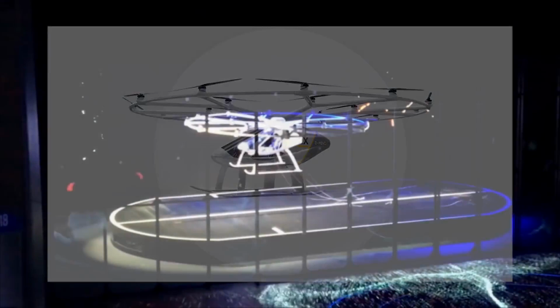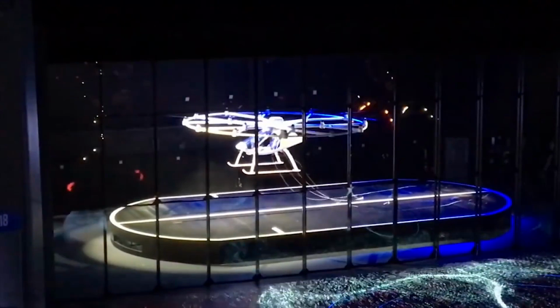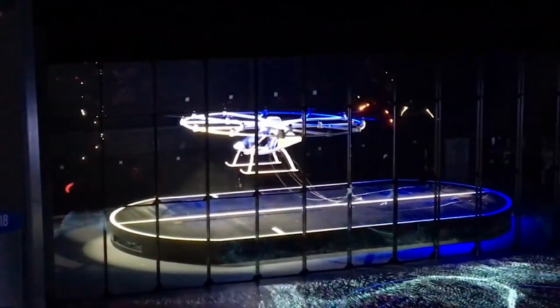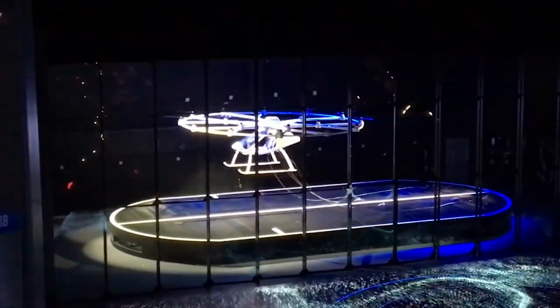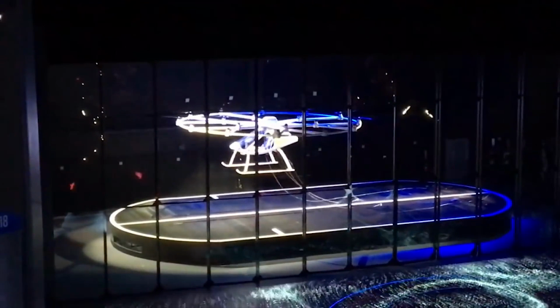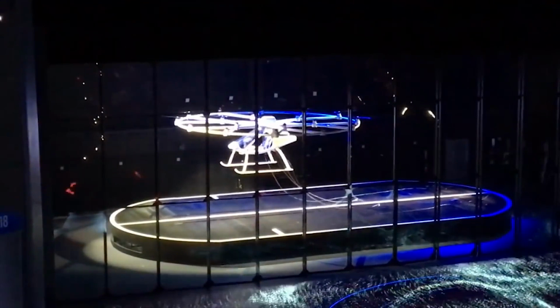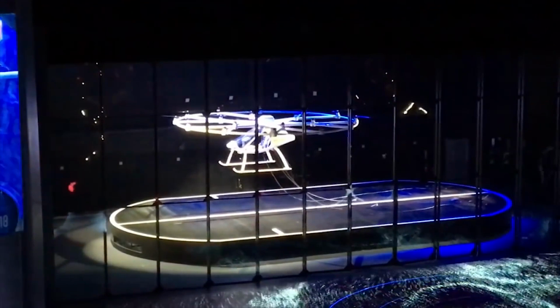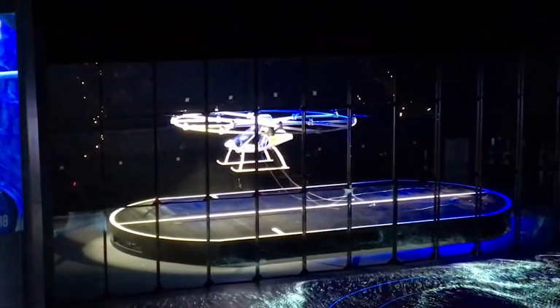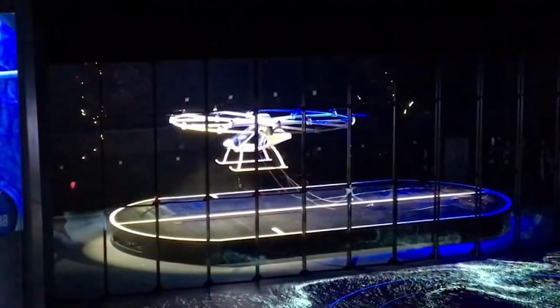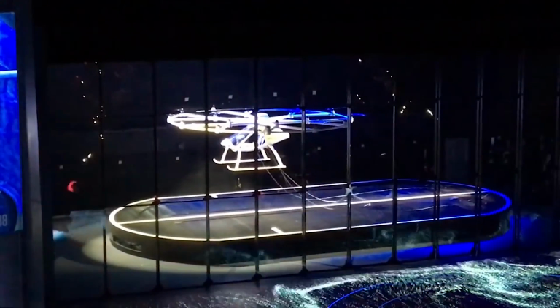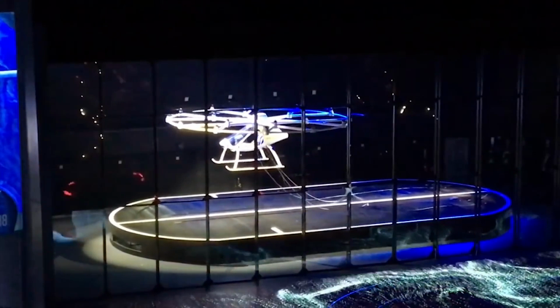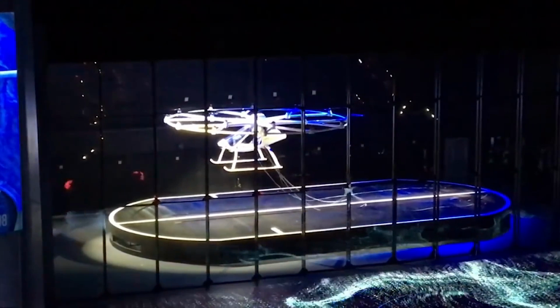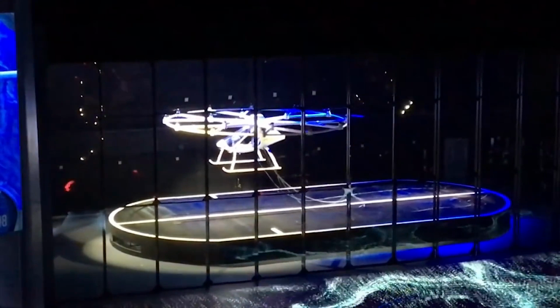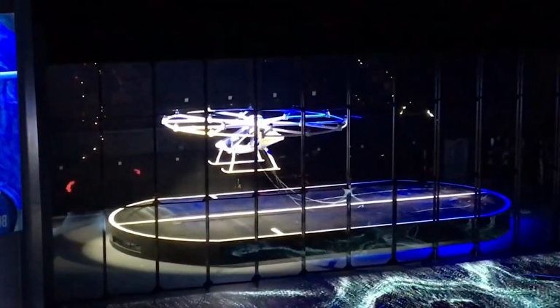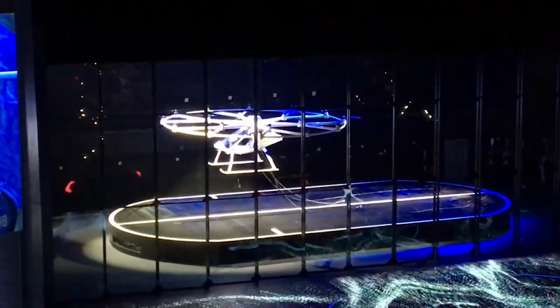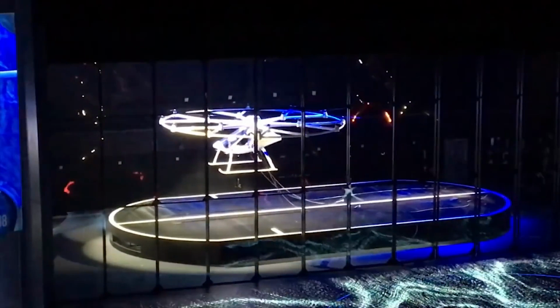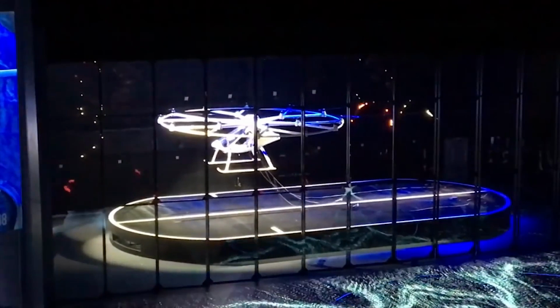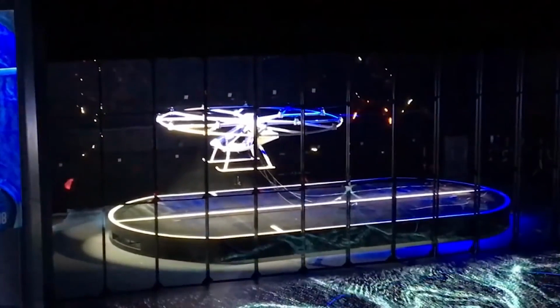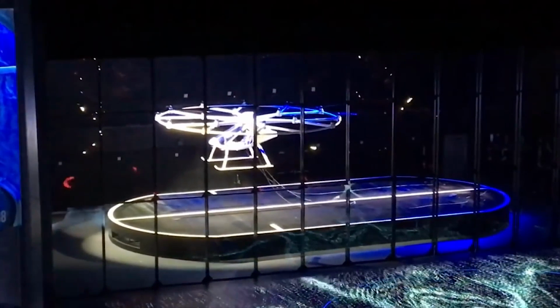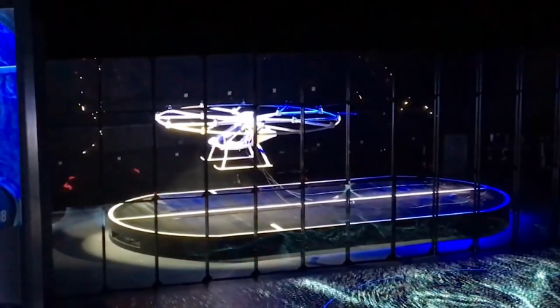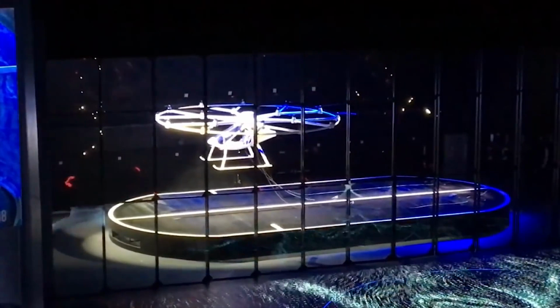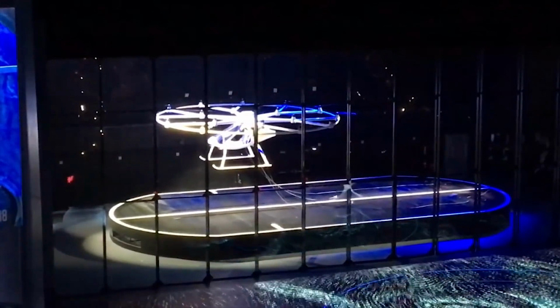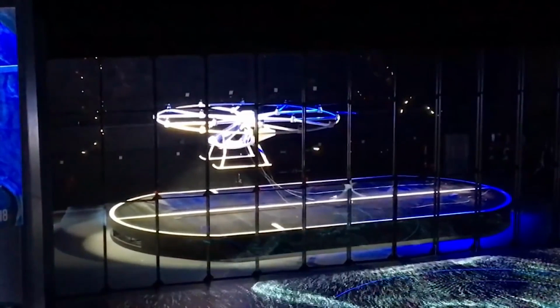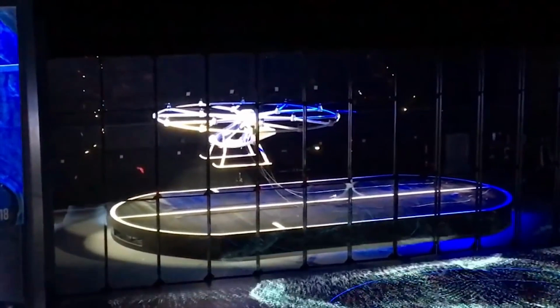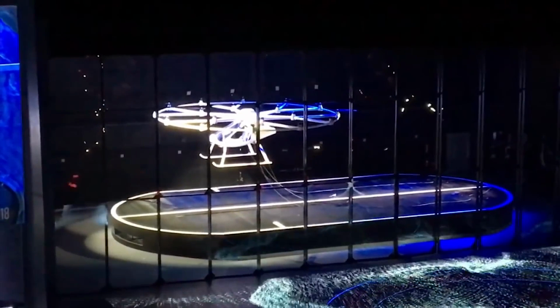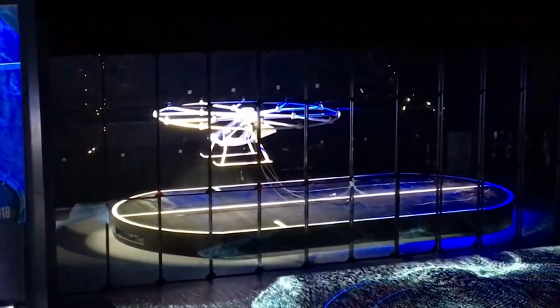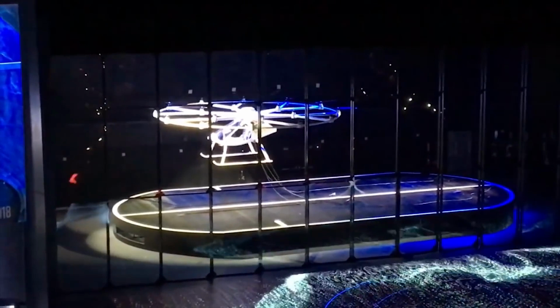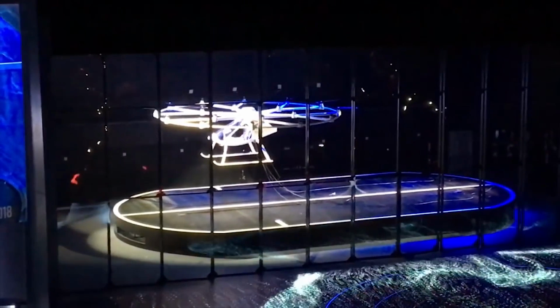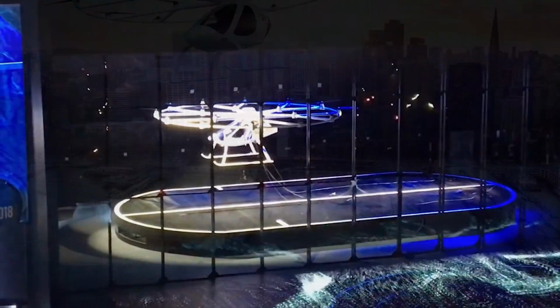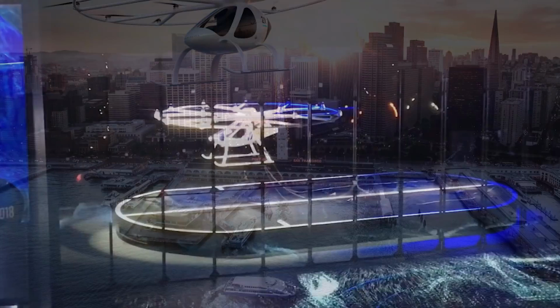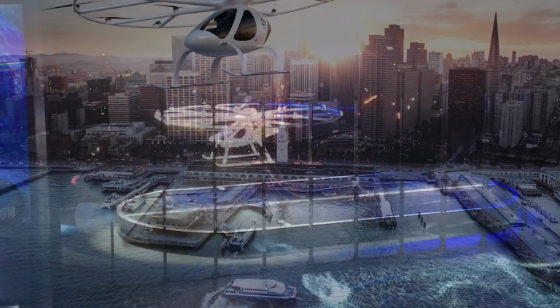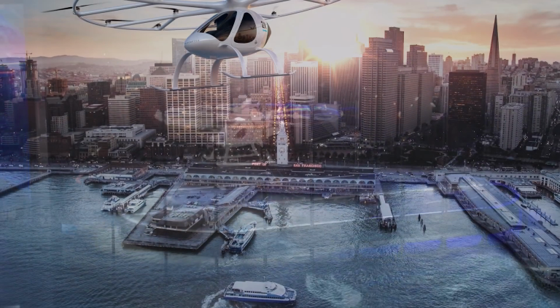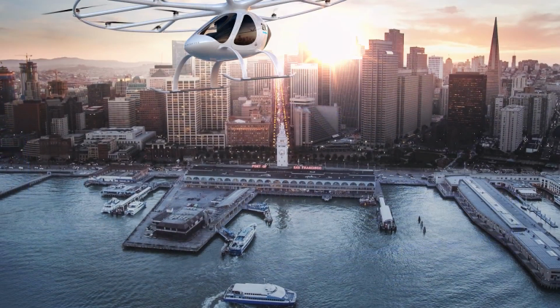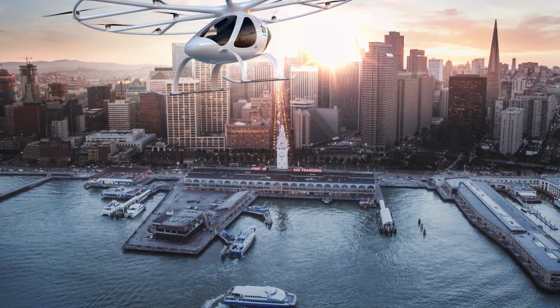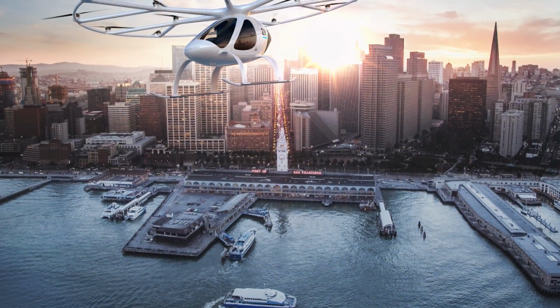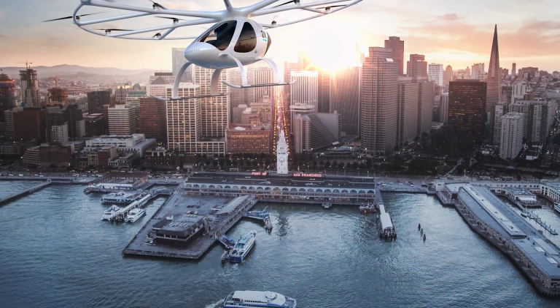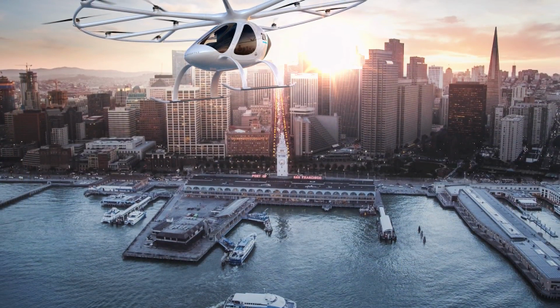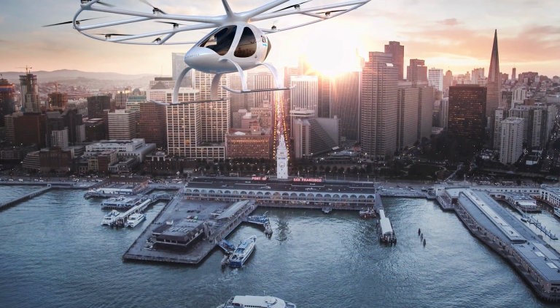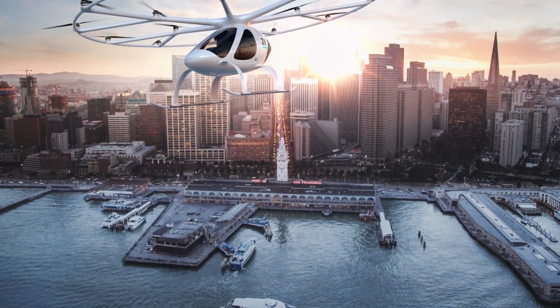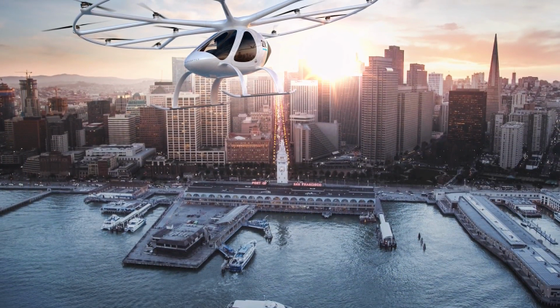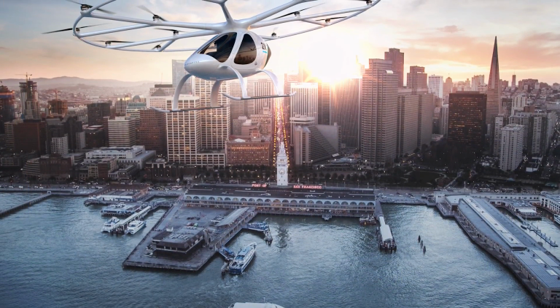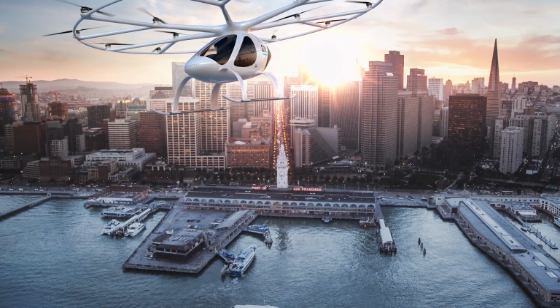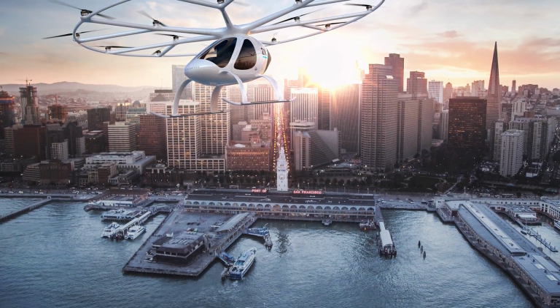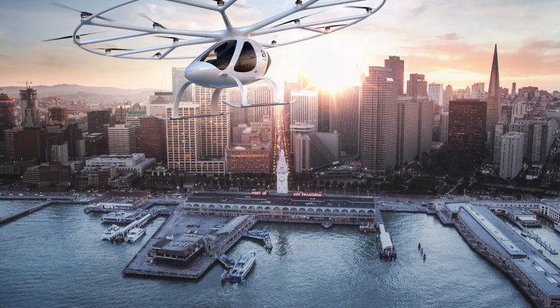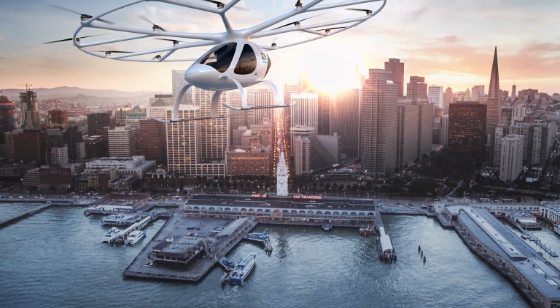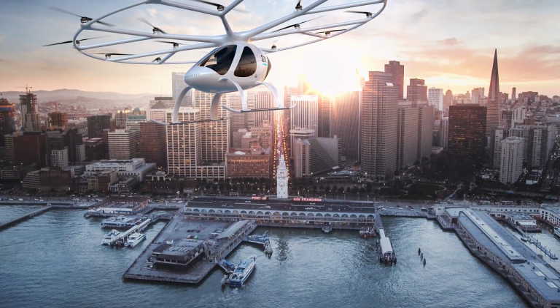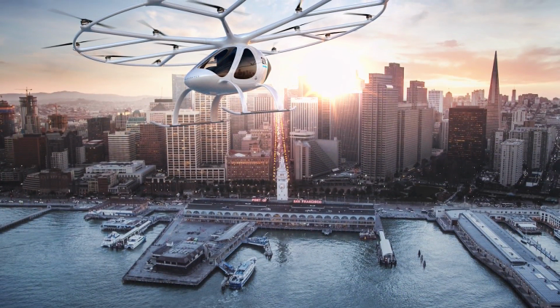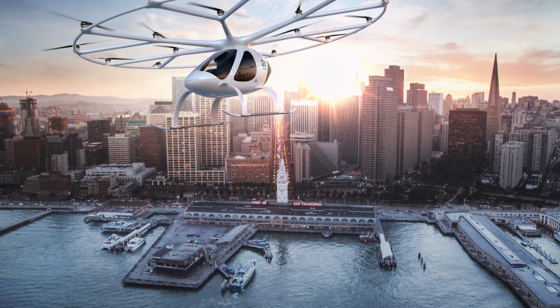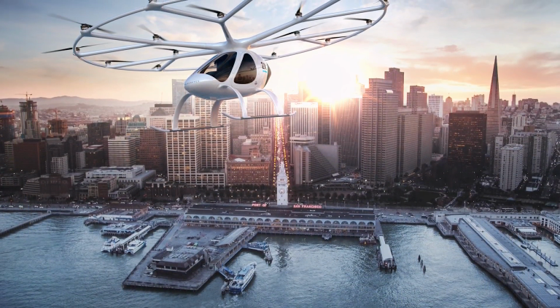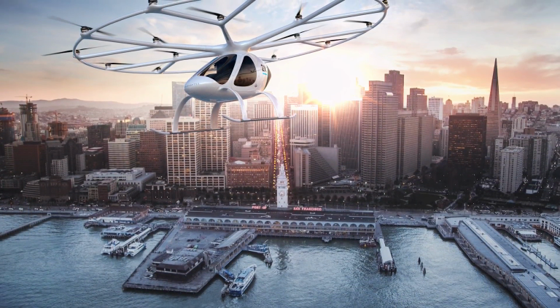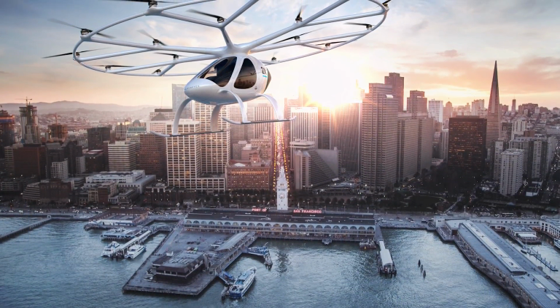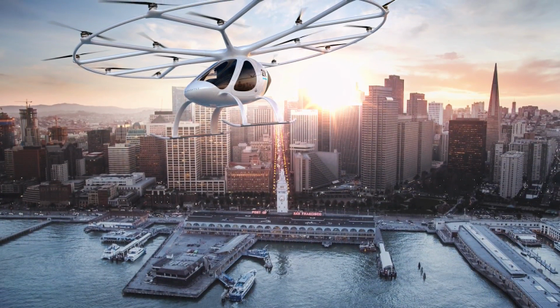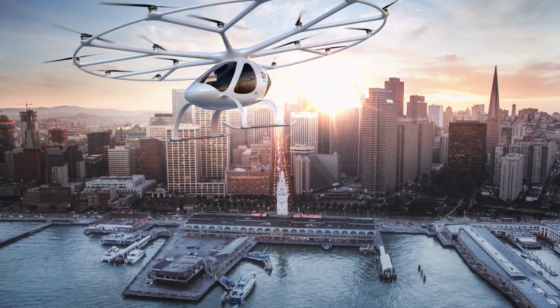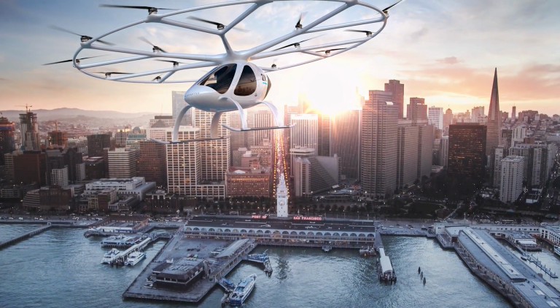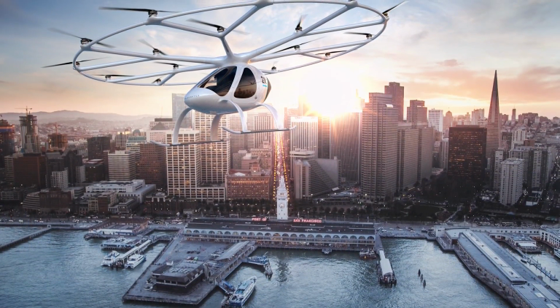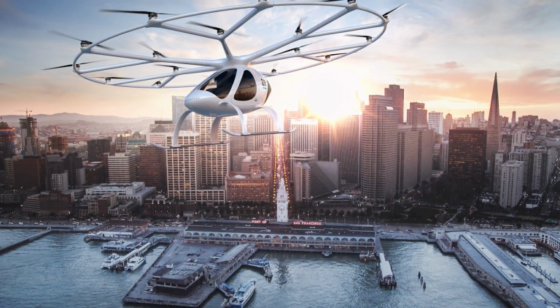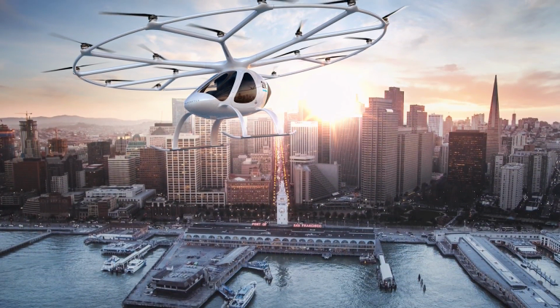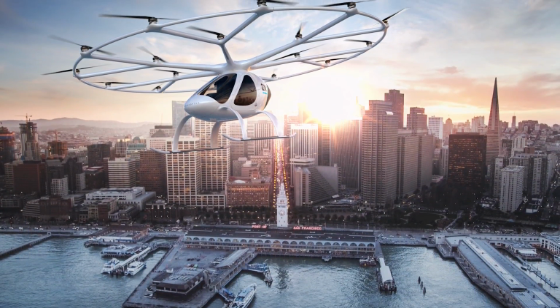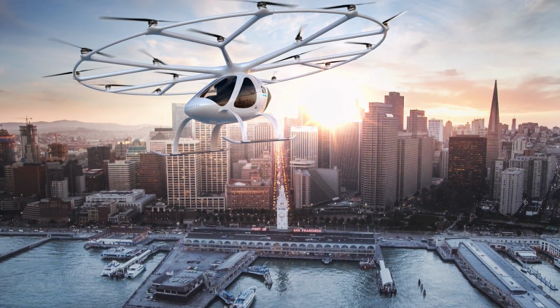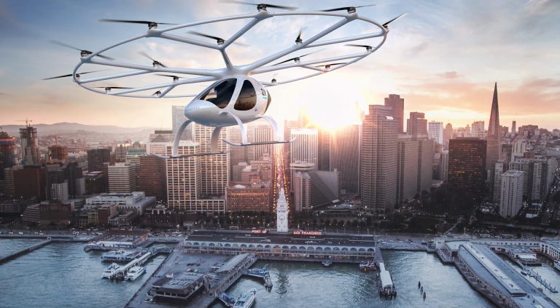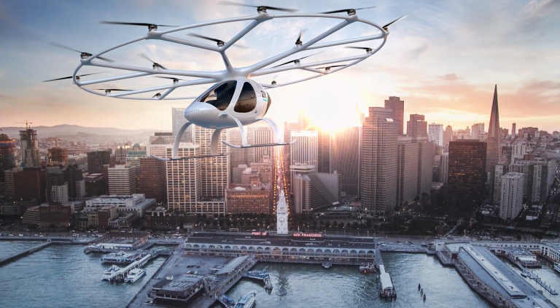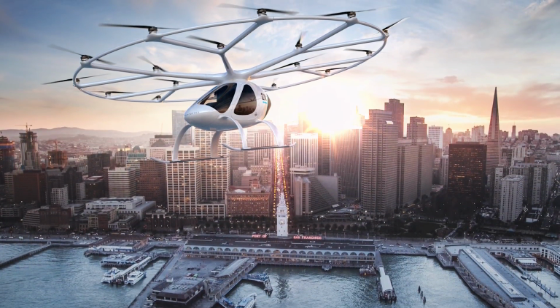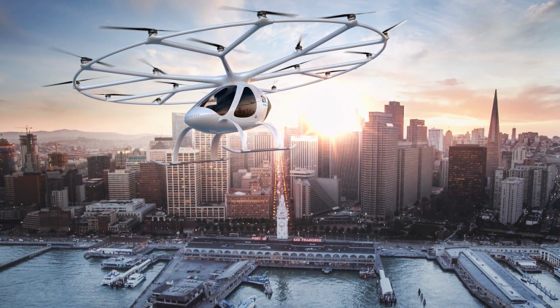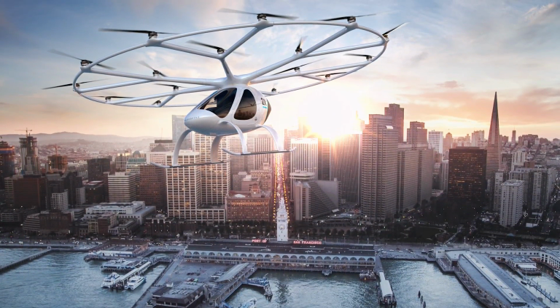Now this could be one of the very first passenger carrying drones in the US, and it's coming to market sooner than you might think, but there are a couple of things you should know.